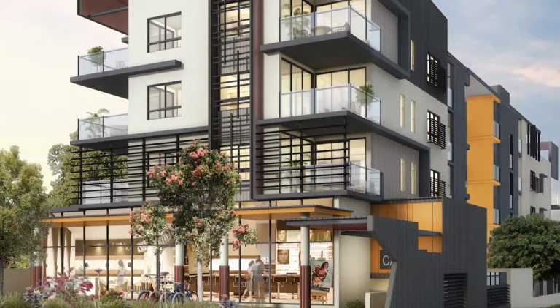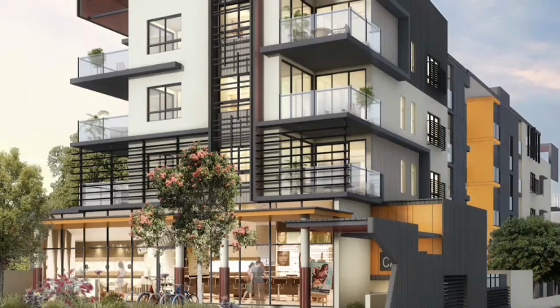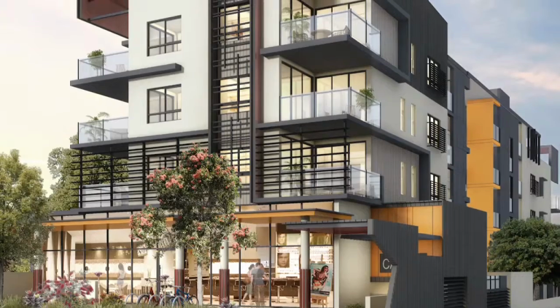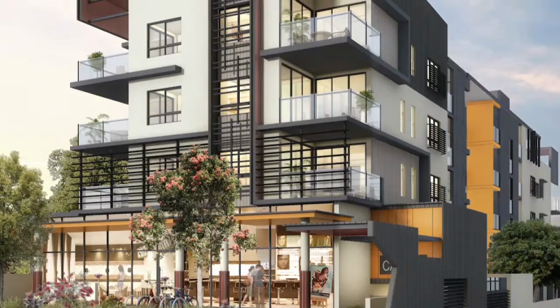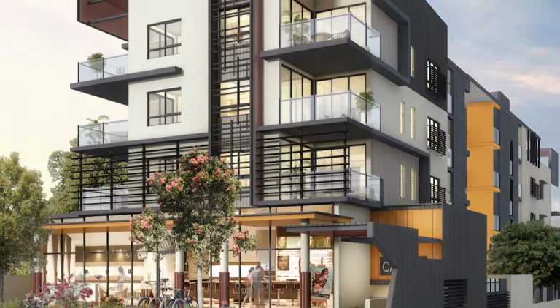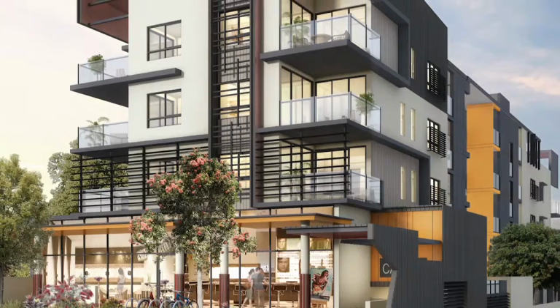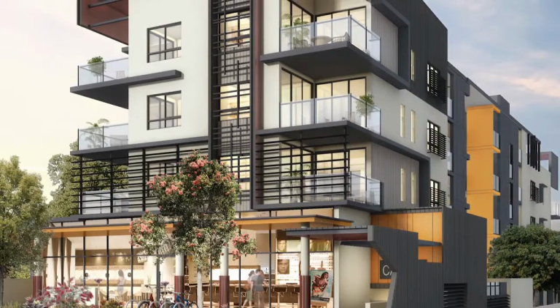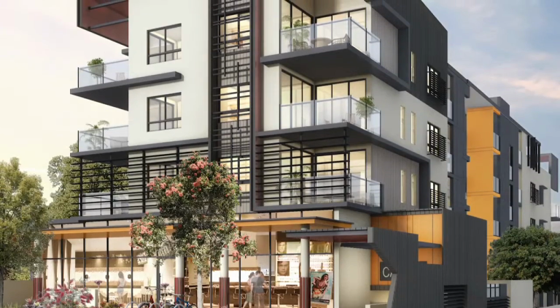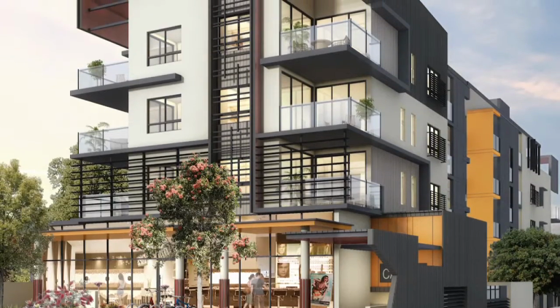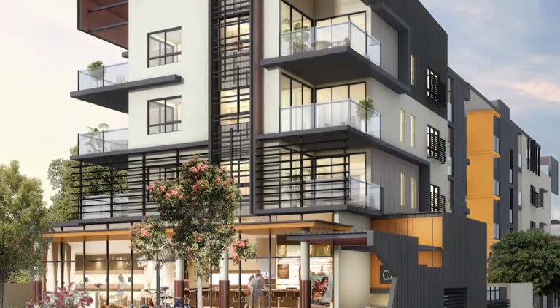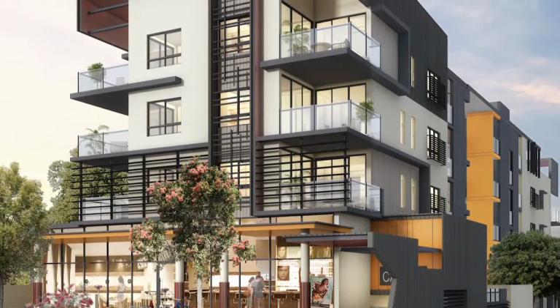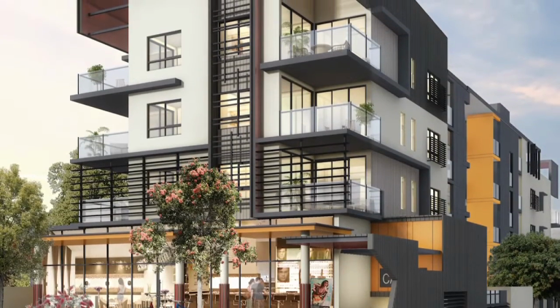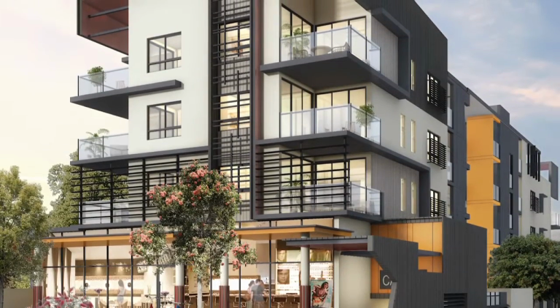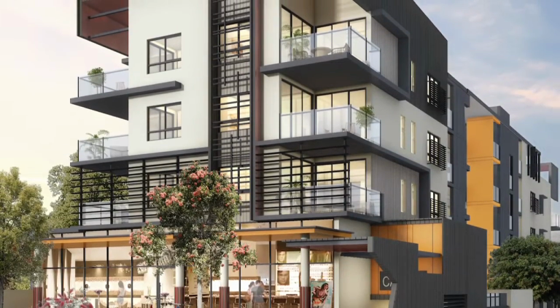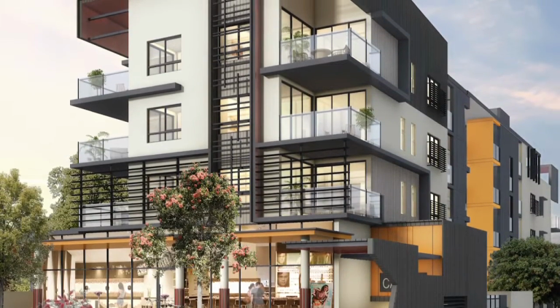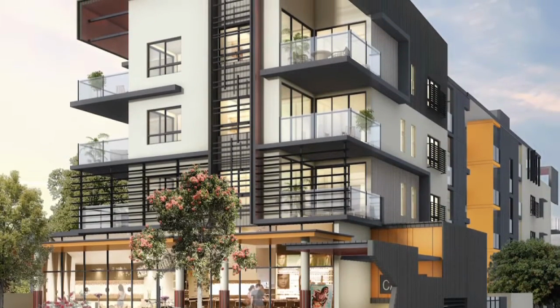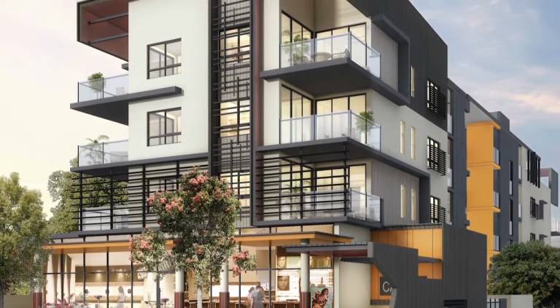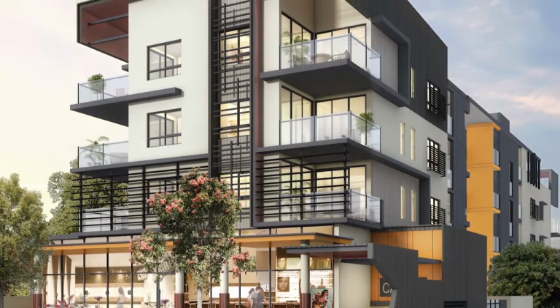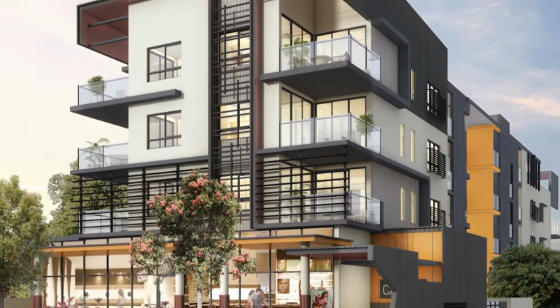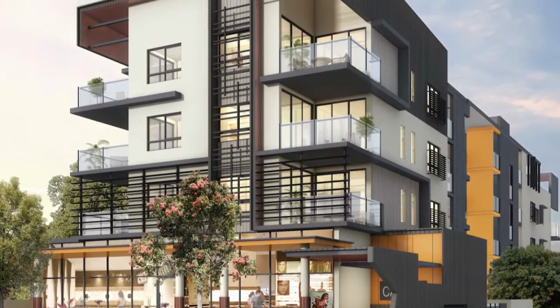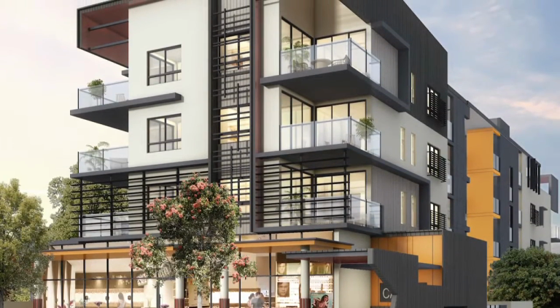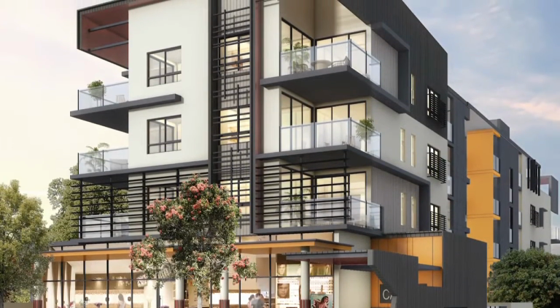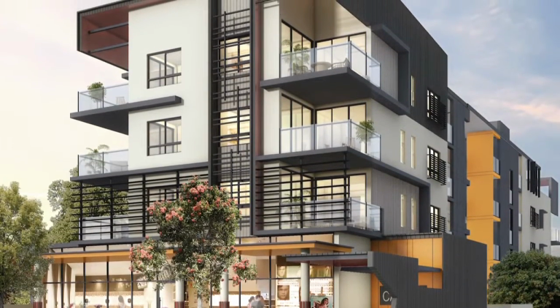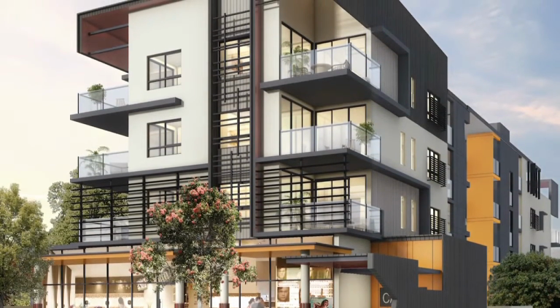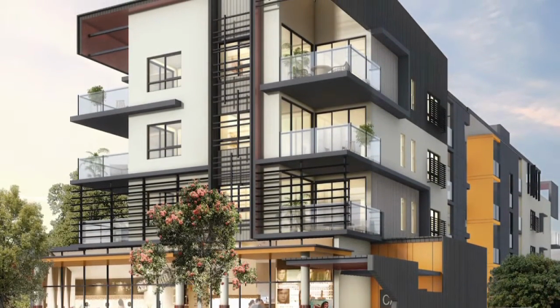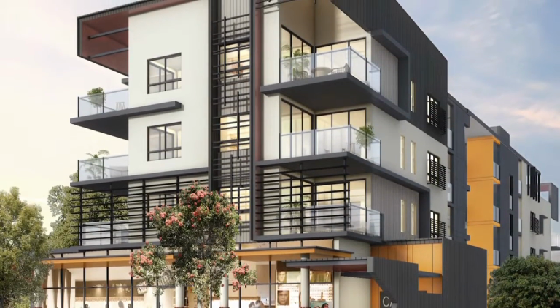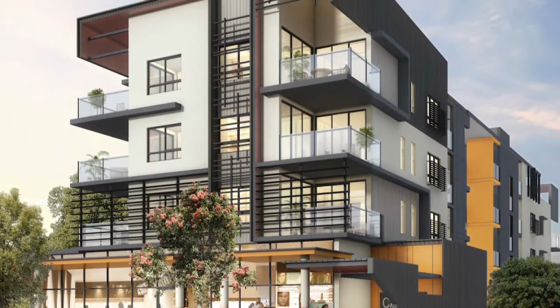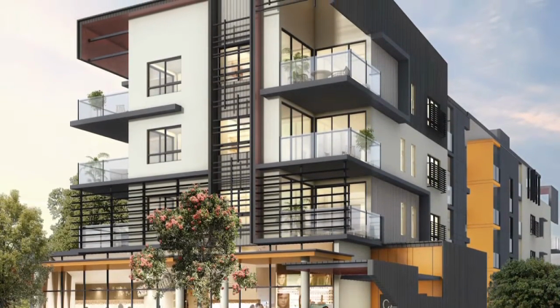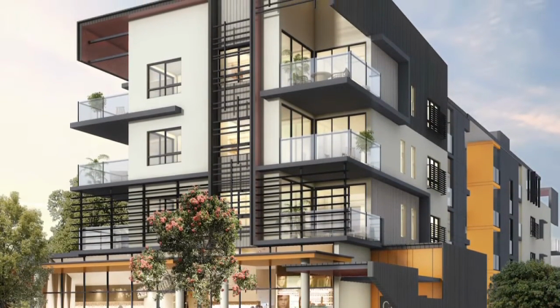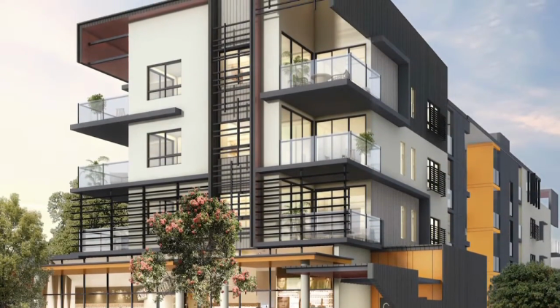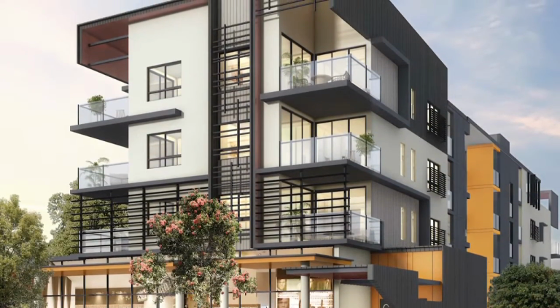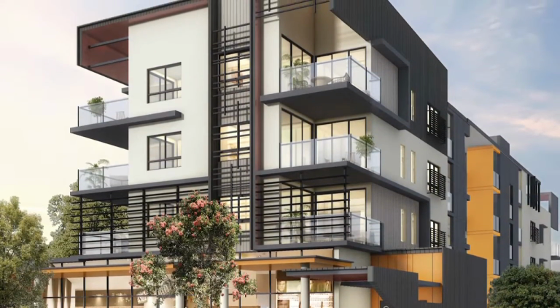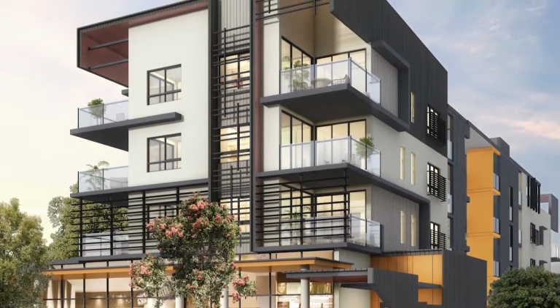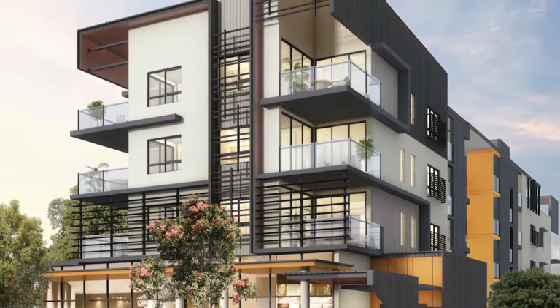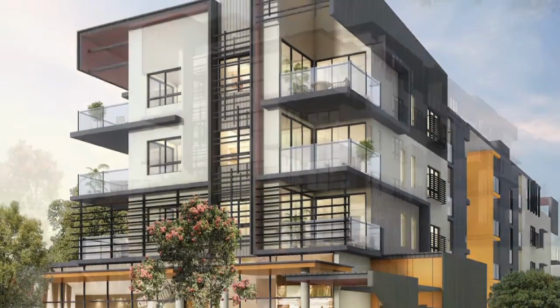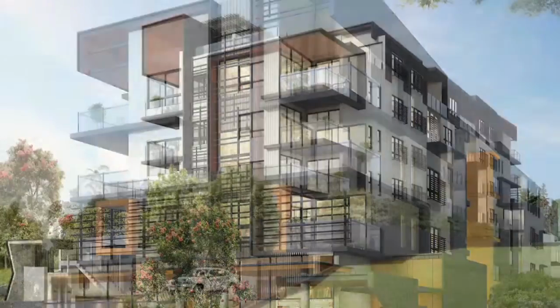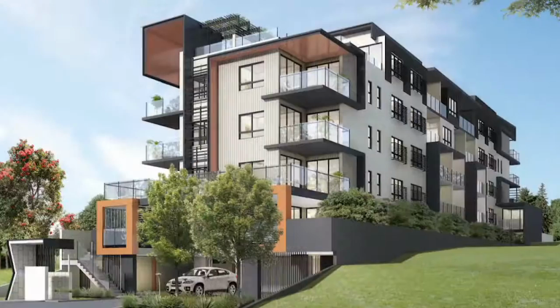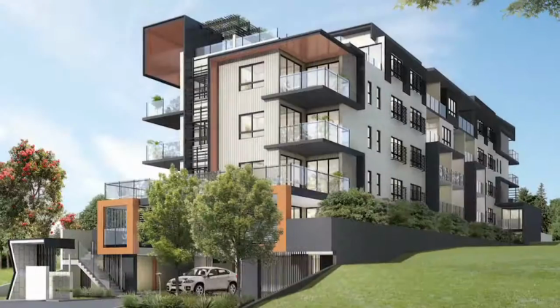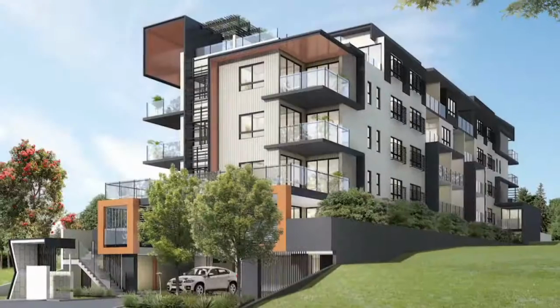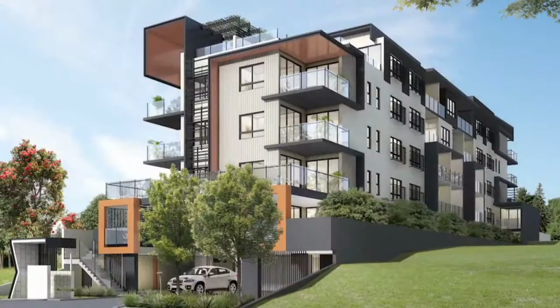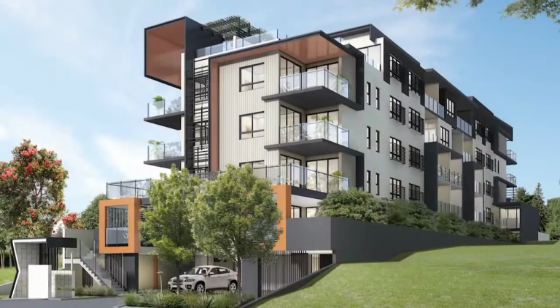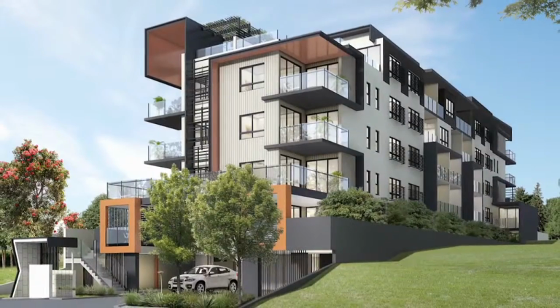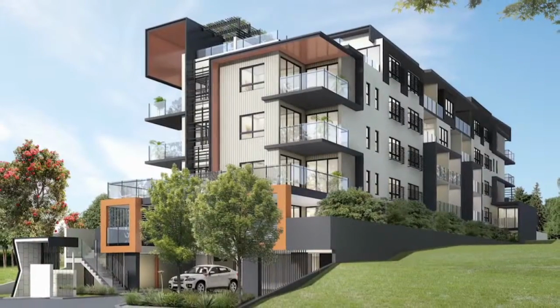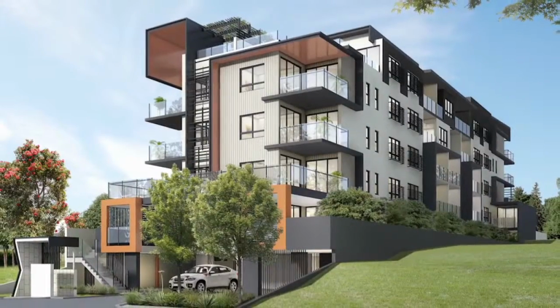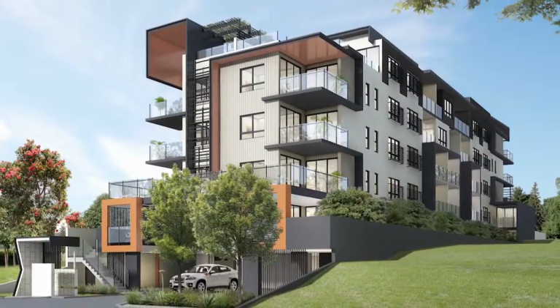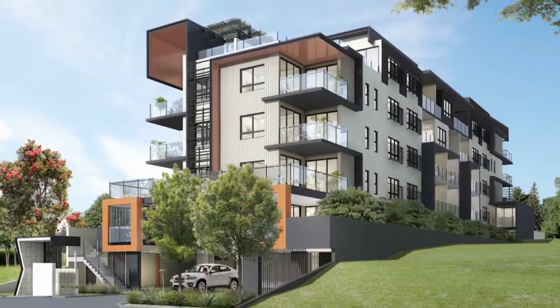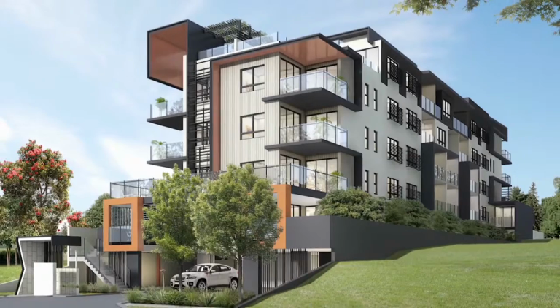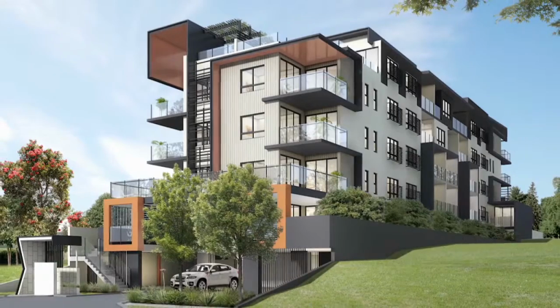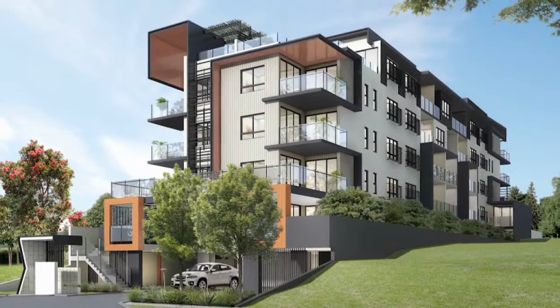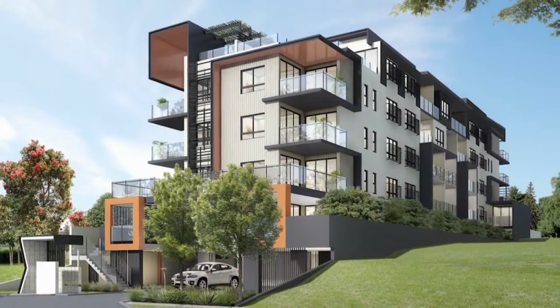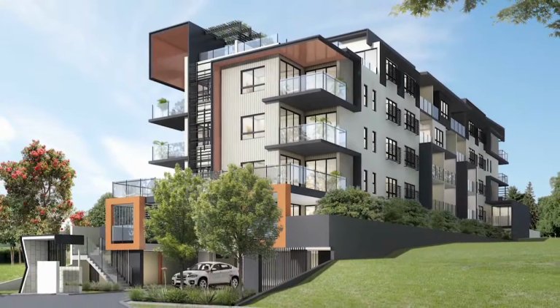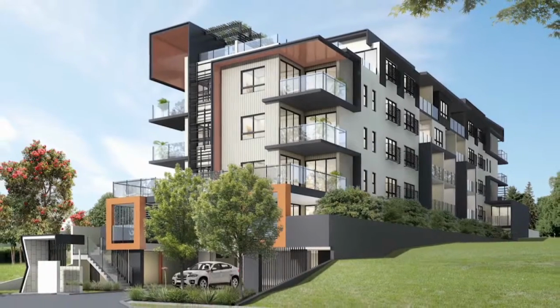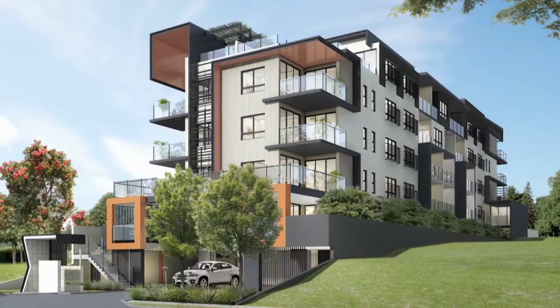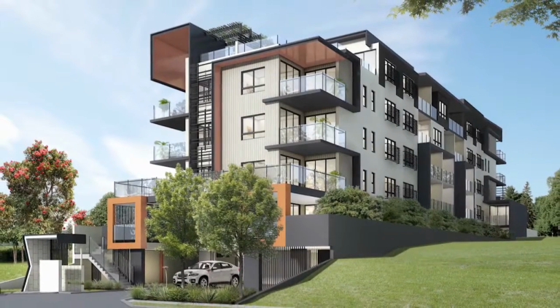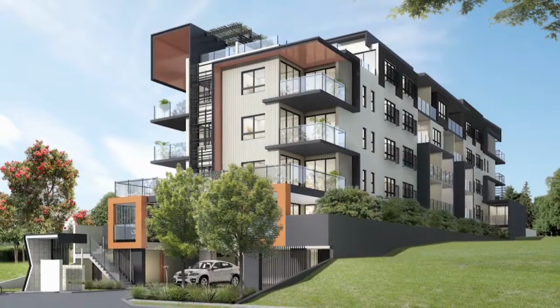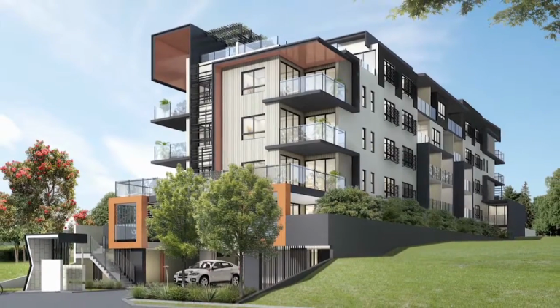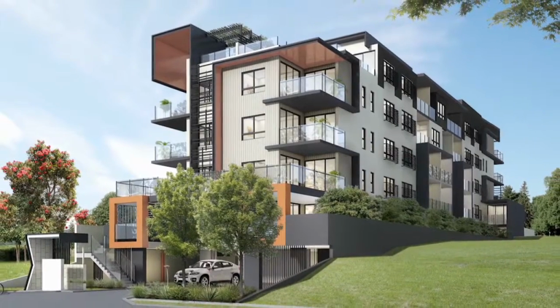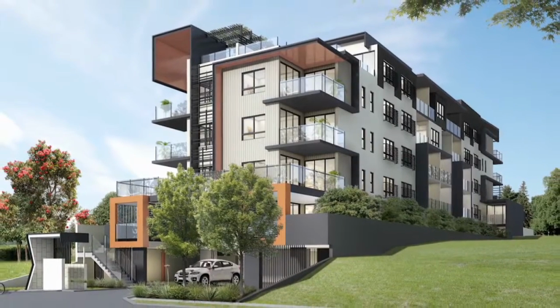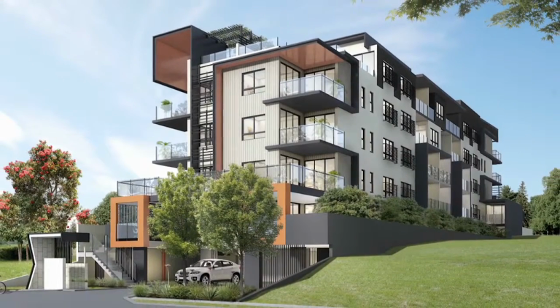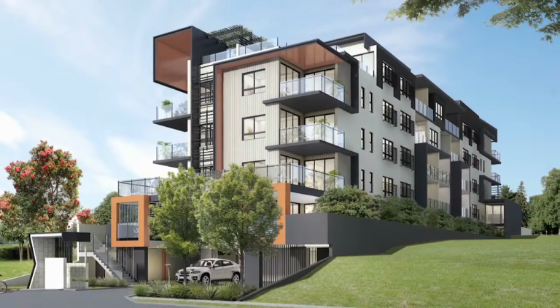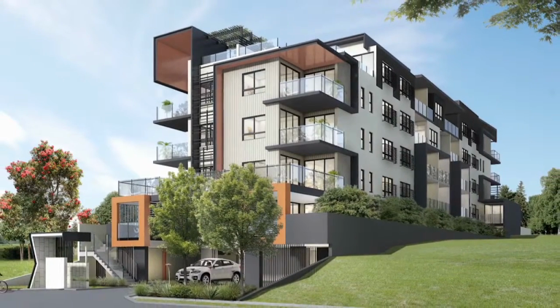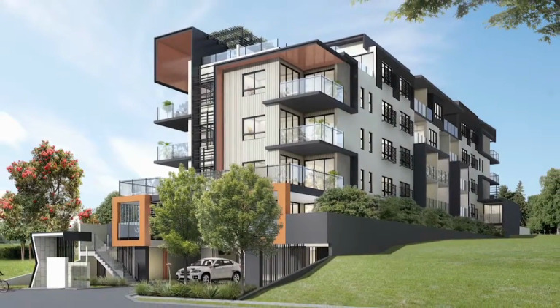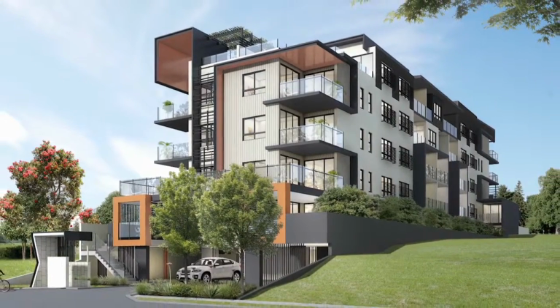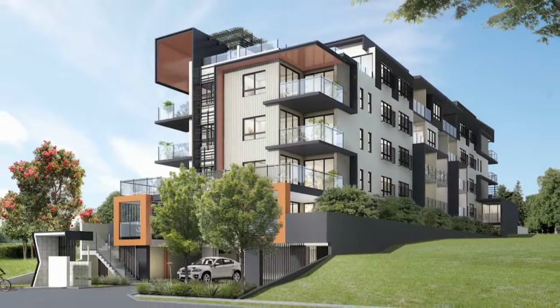This striking off-the-plan boutique apartment complex, built by an award-winning developer, is well-priced and beautifully designed.